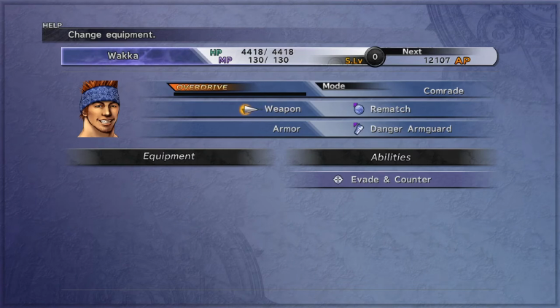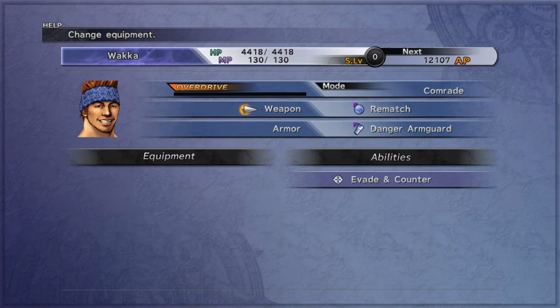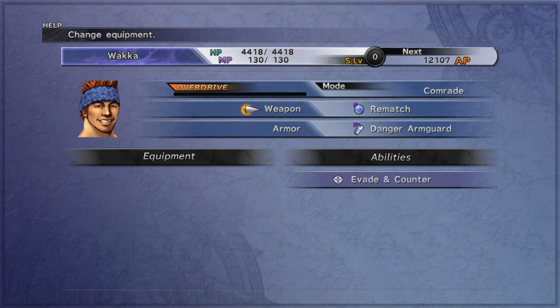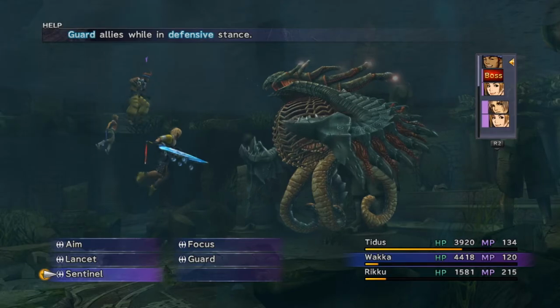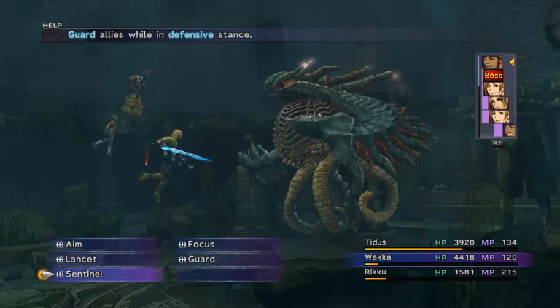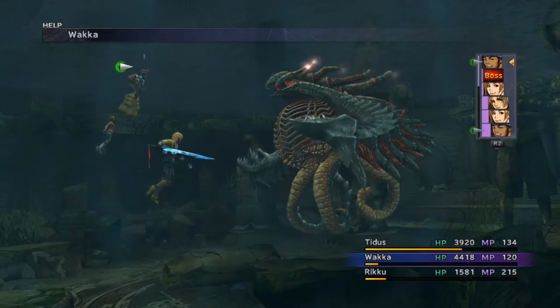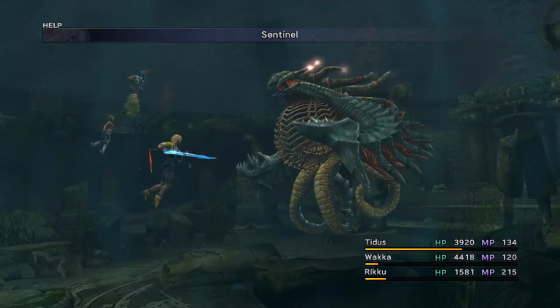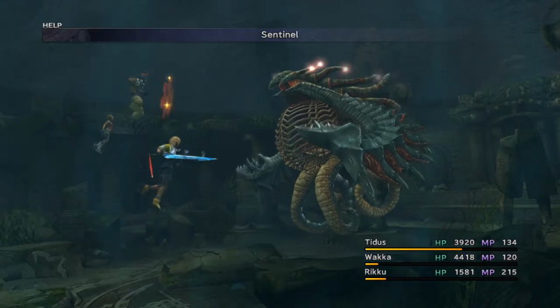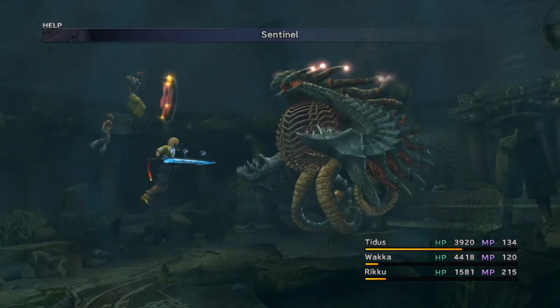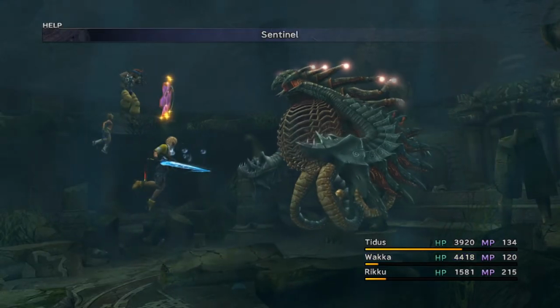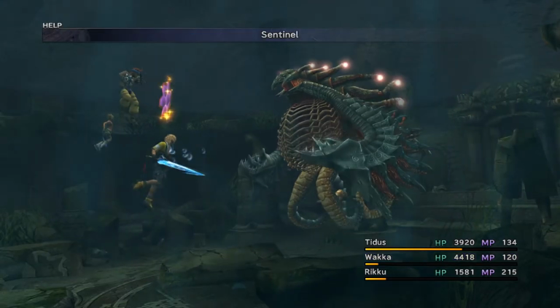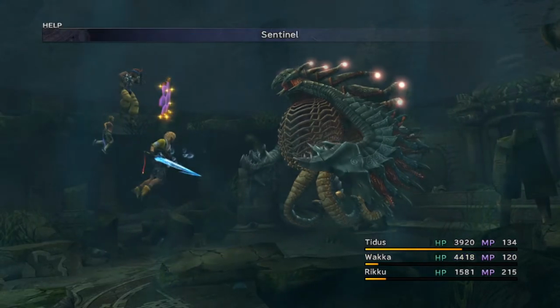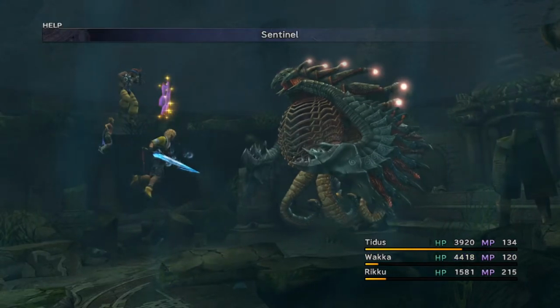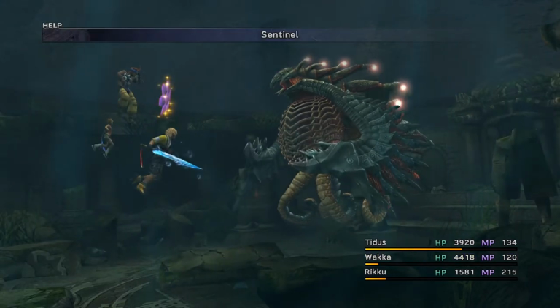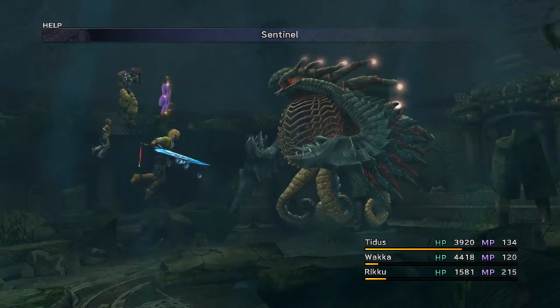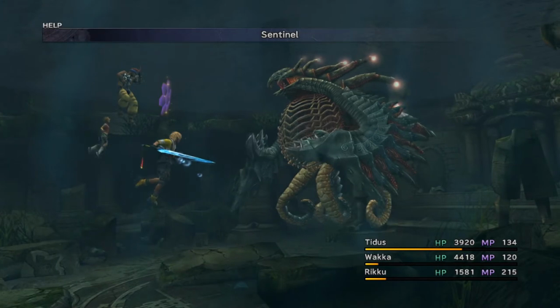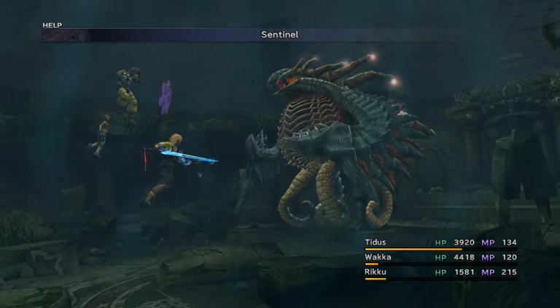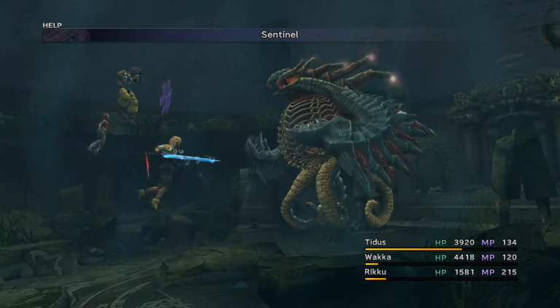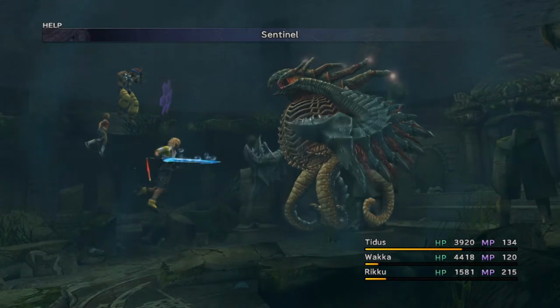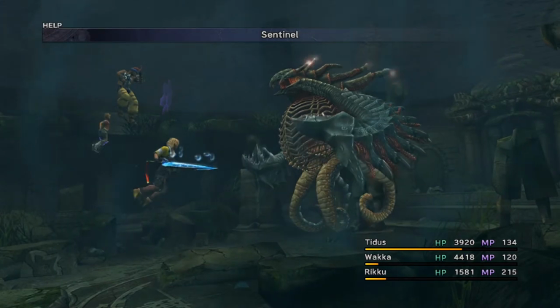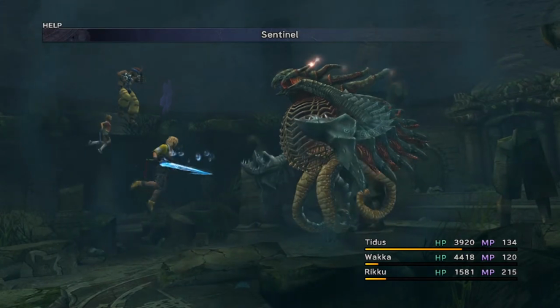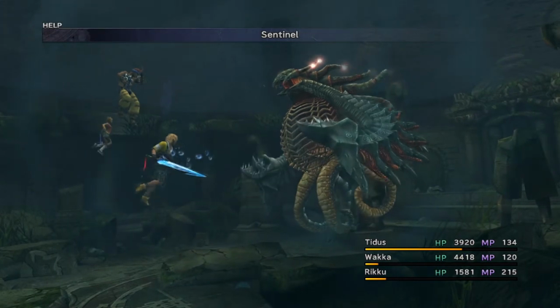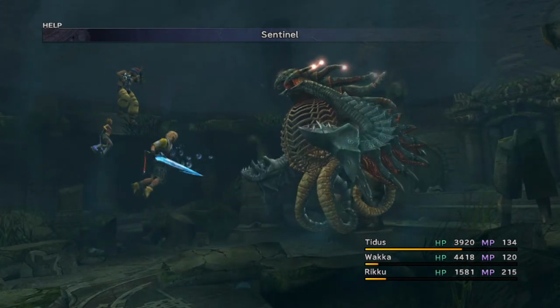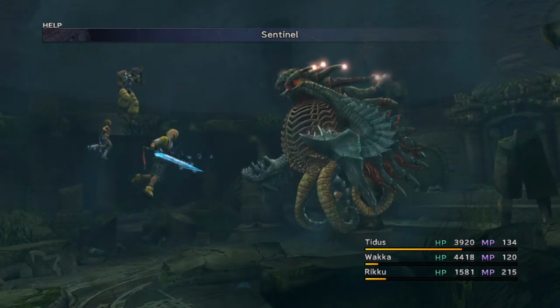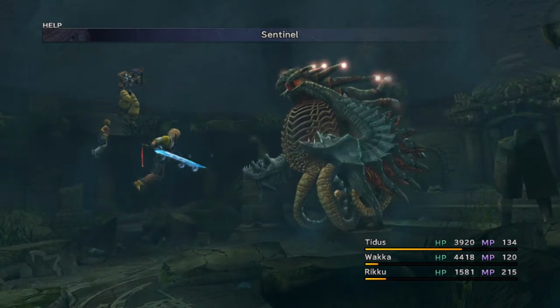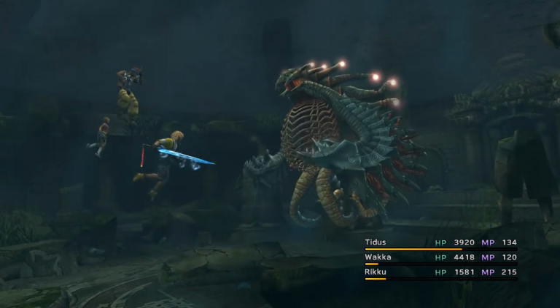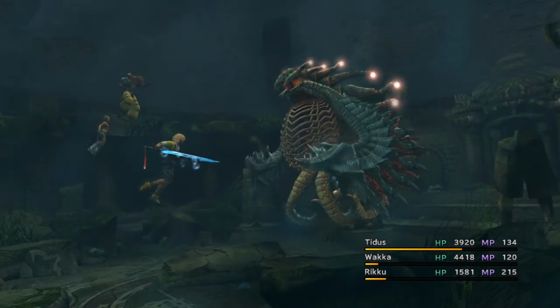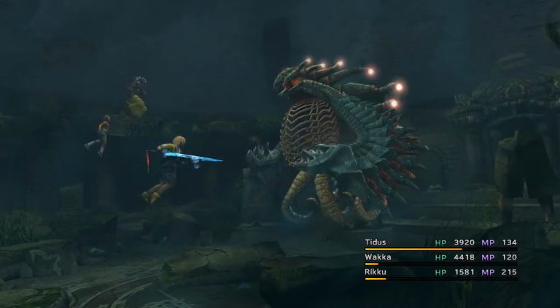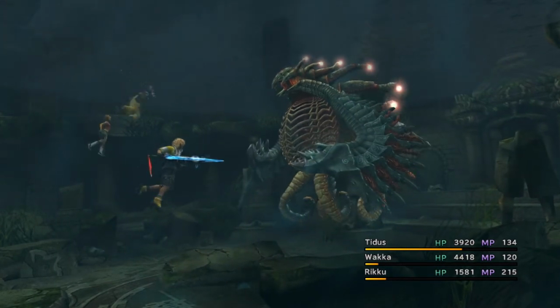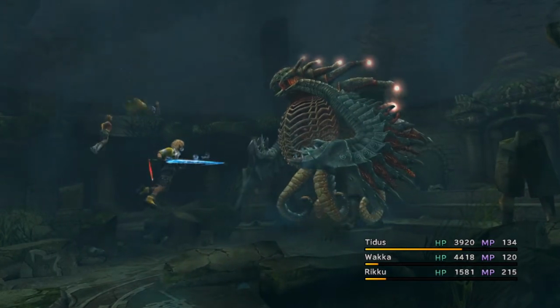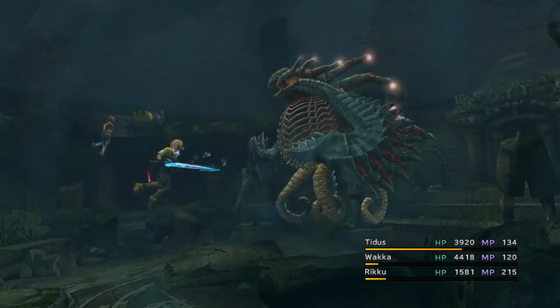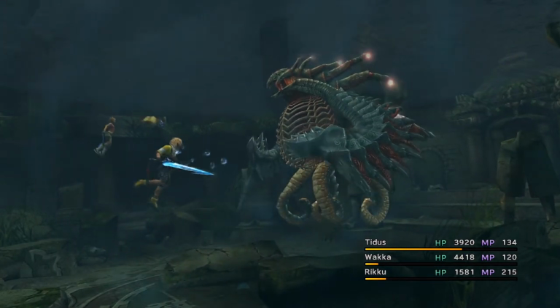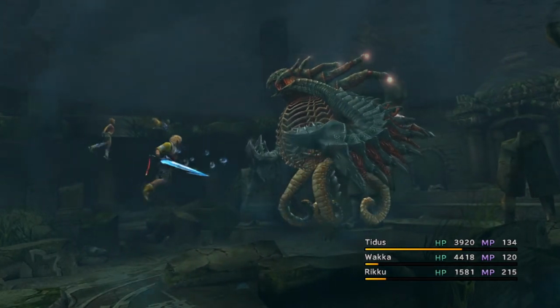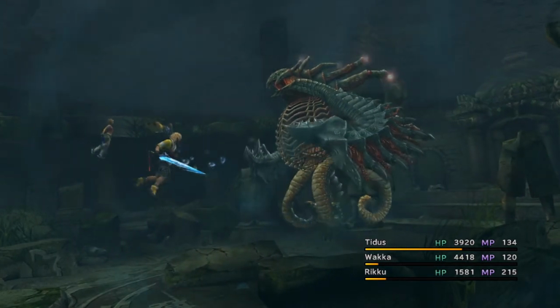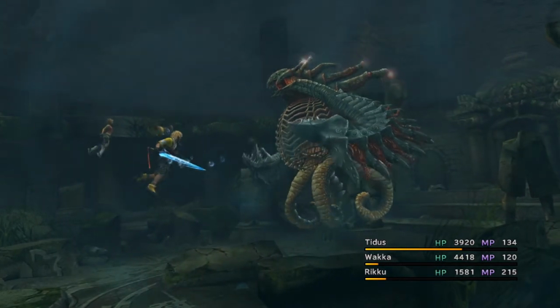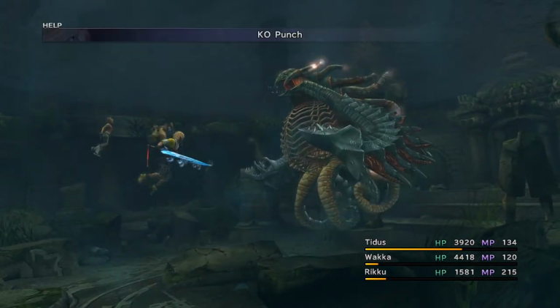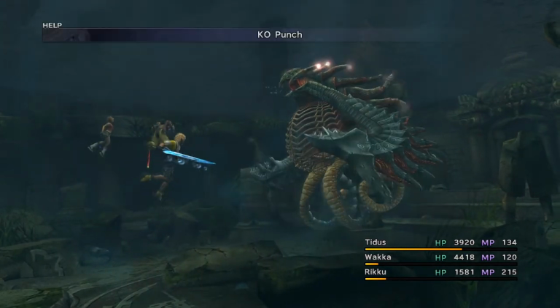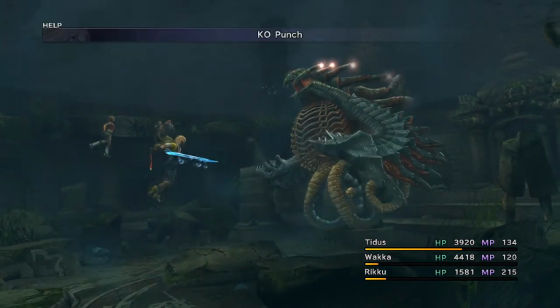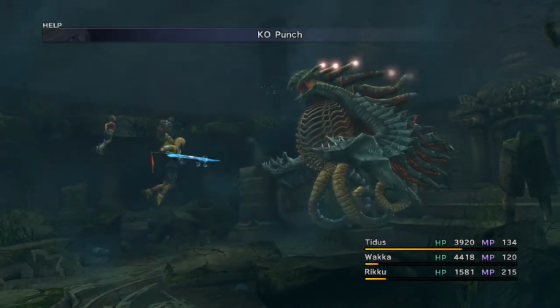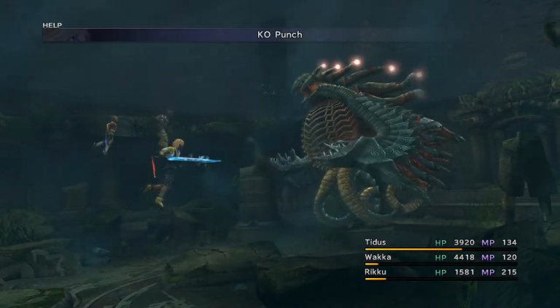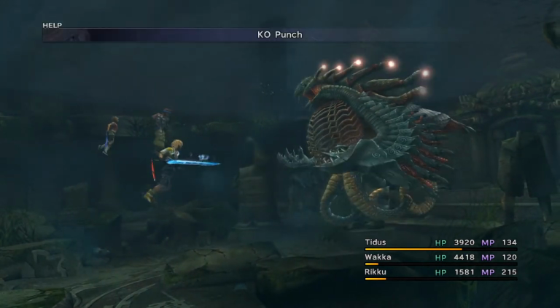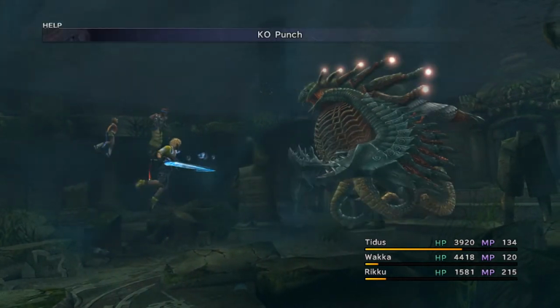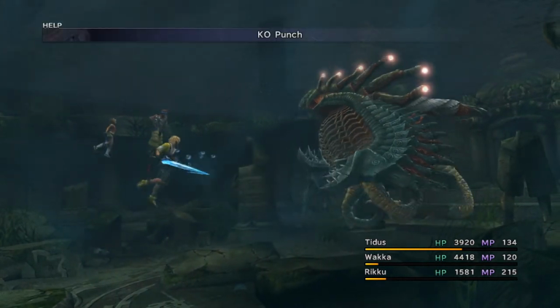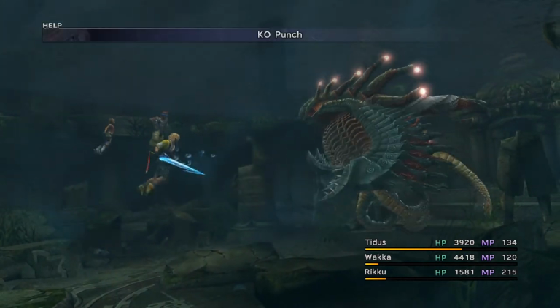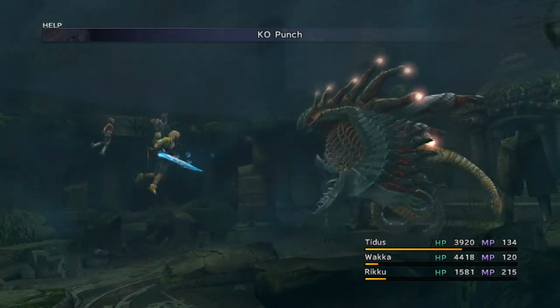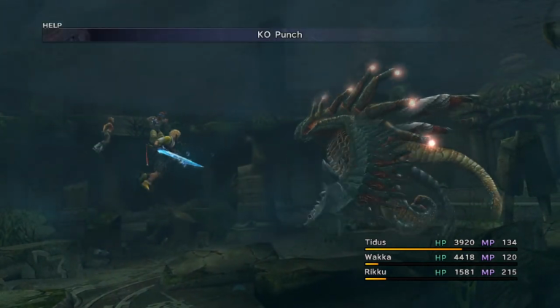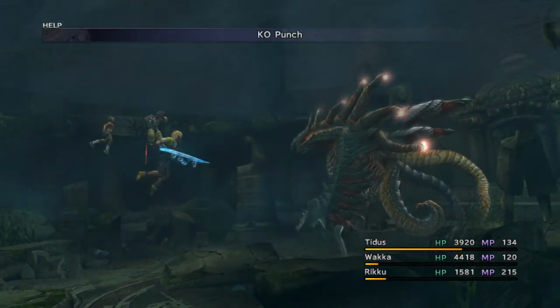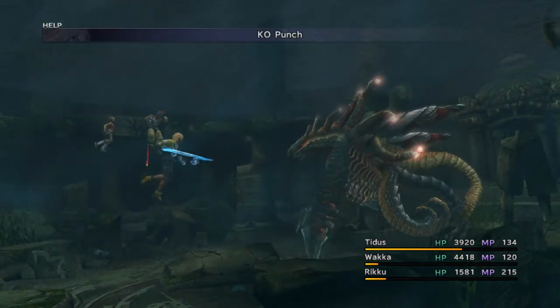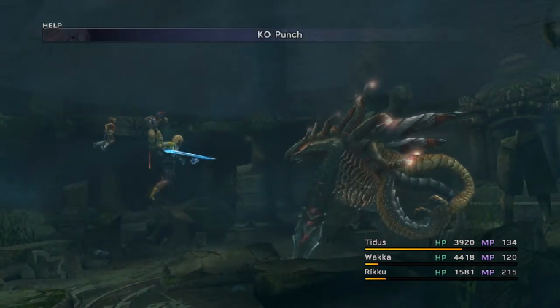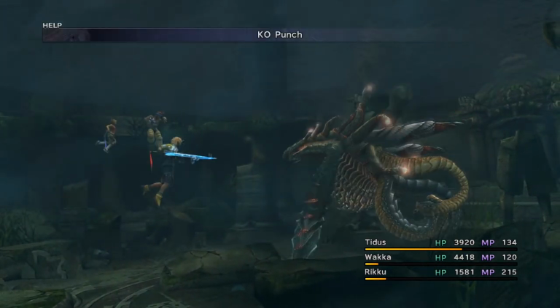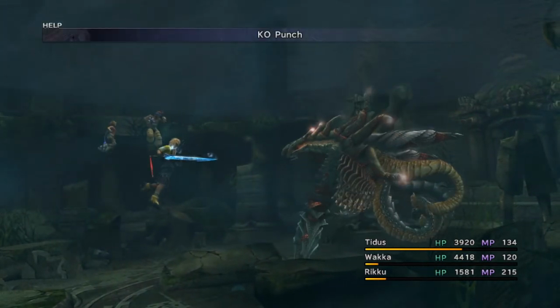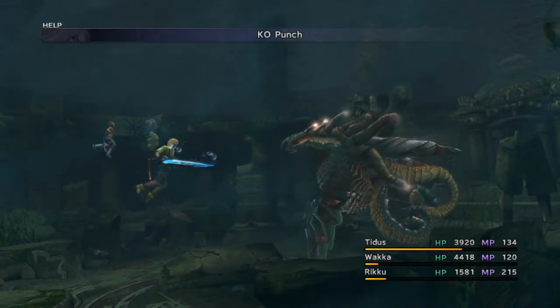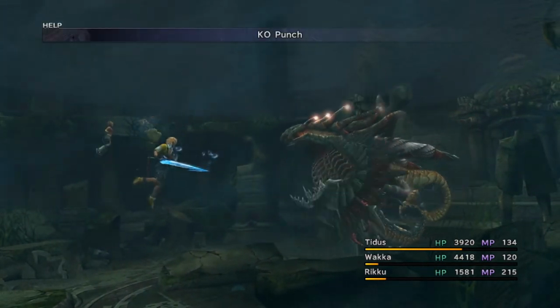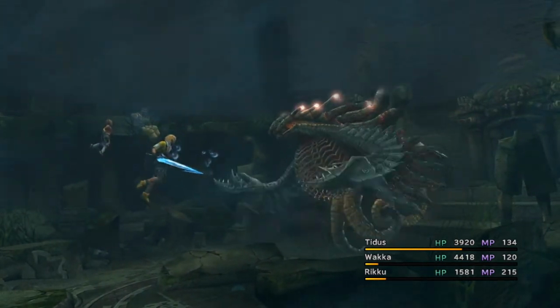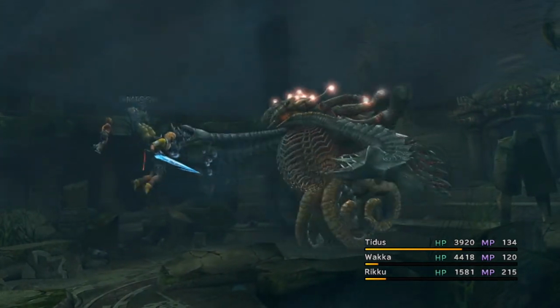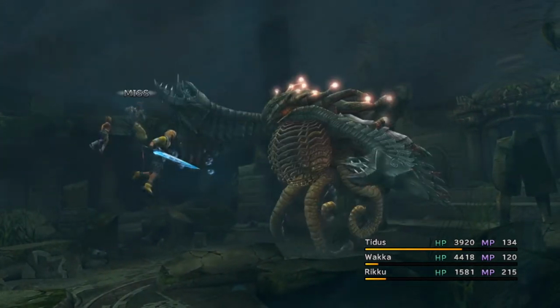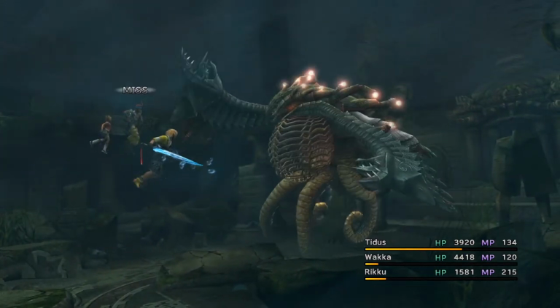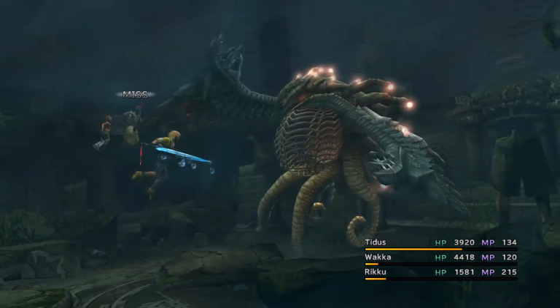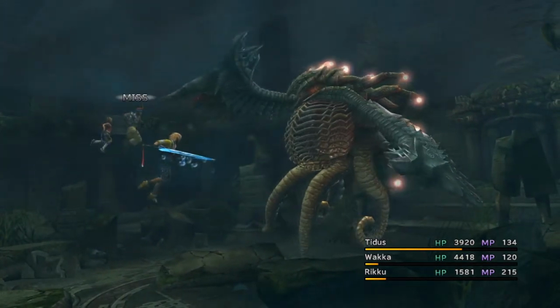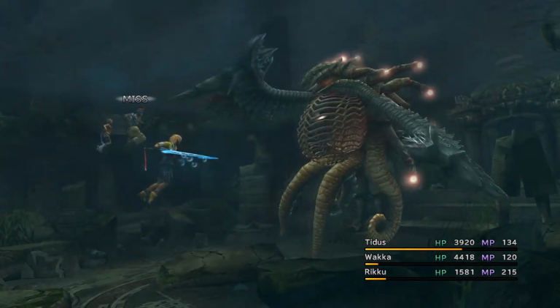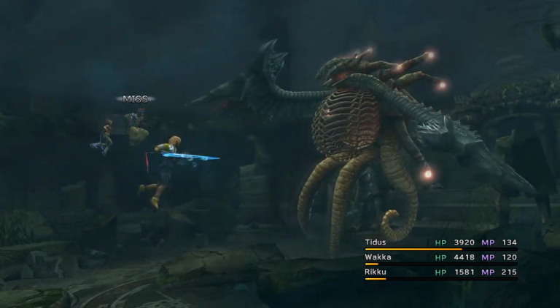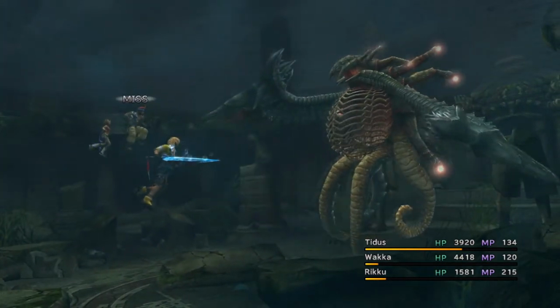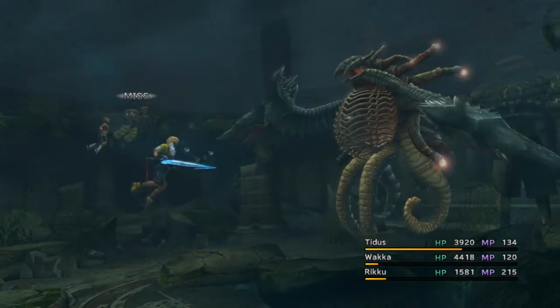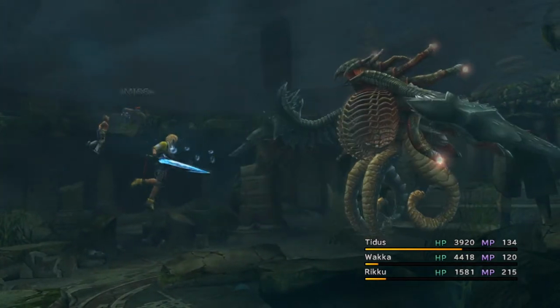It also becomes easier if Wakka or Tidus has a weapon with Evade and Counter, and uses the Guard or Sentinel ability. This way, the boss will always be forced to attack them, and it will always result in them dodging the attack and counter-attacking.